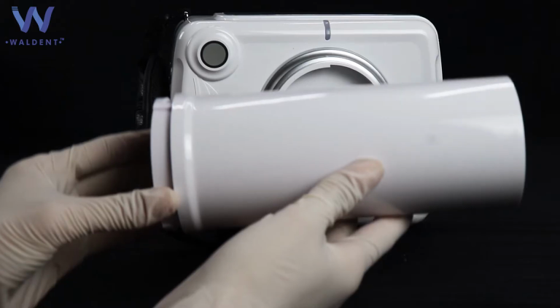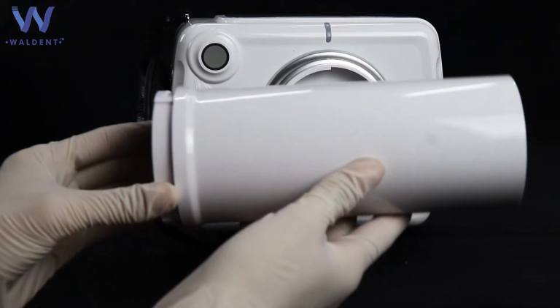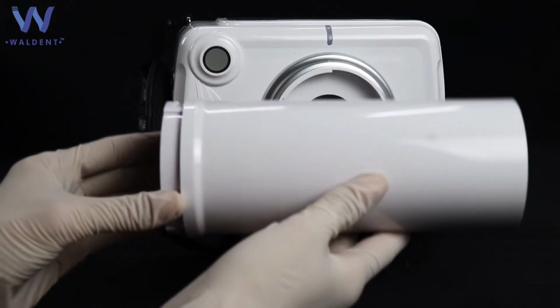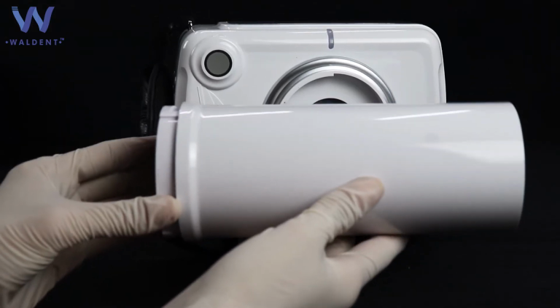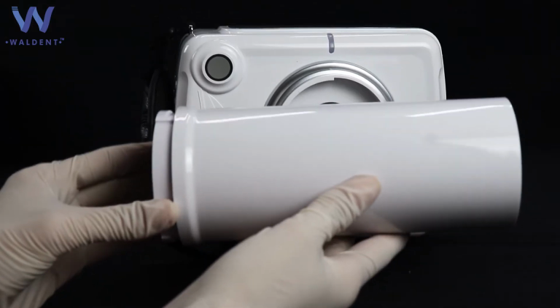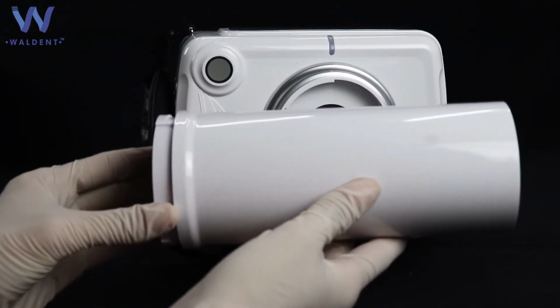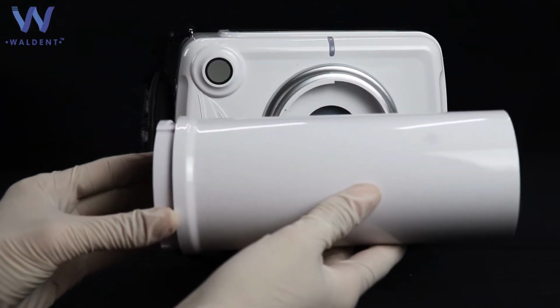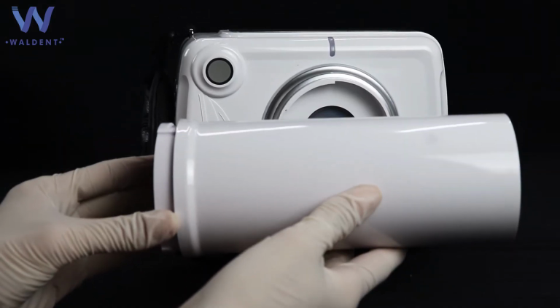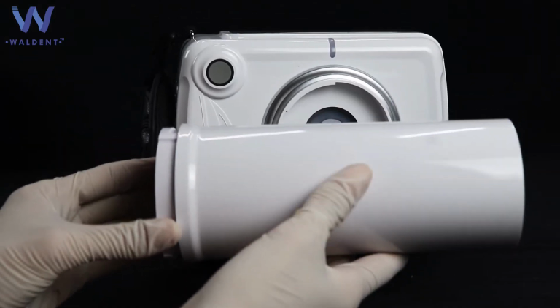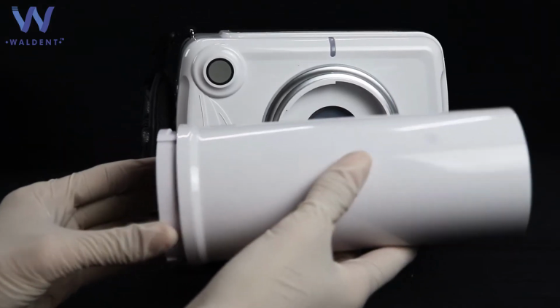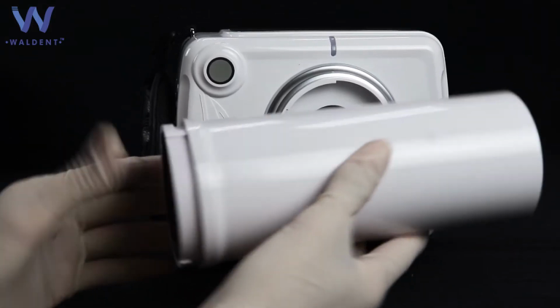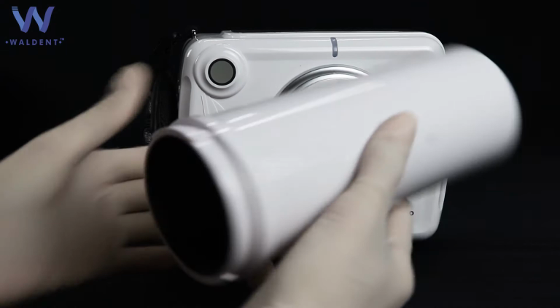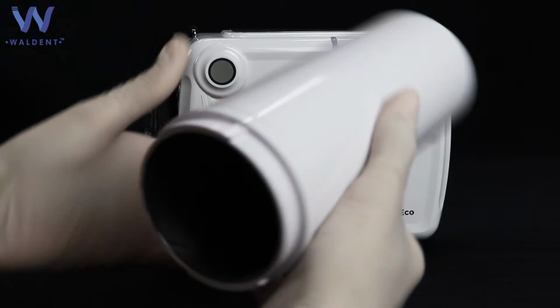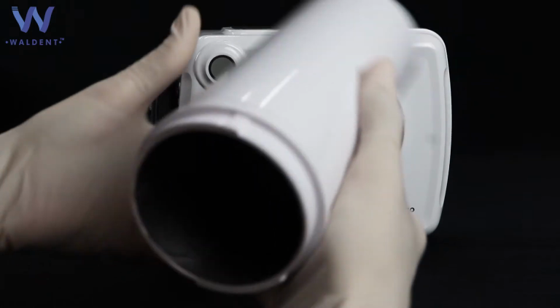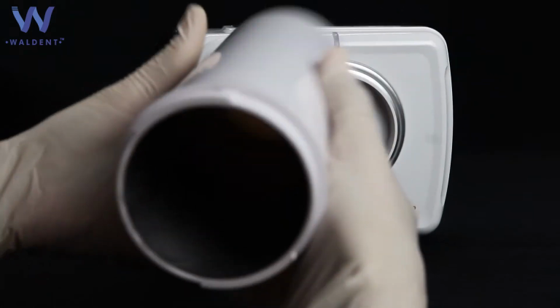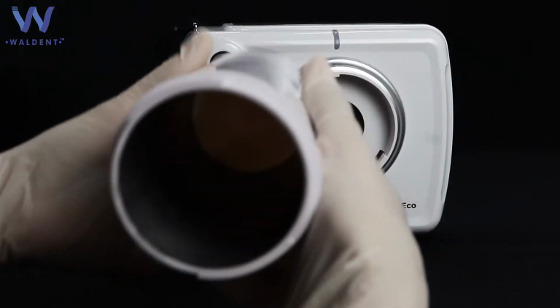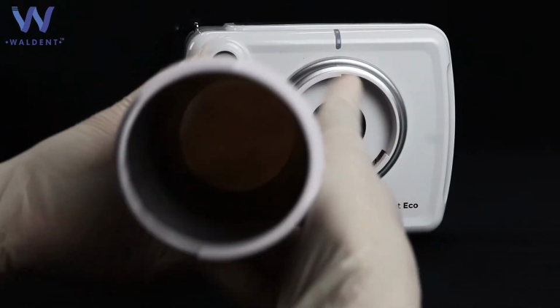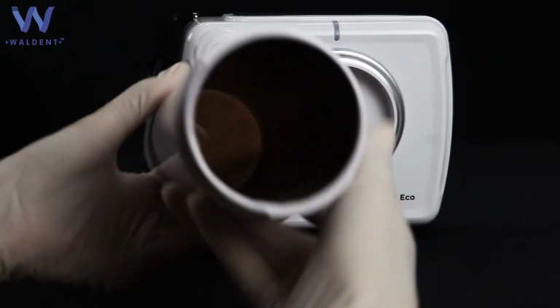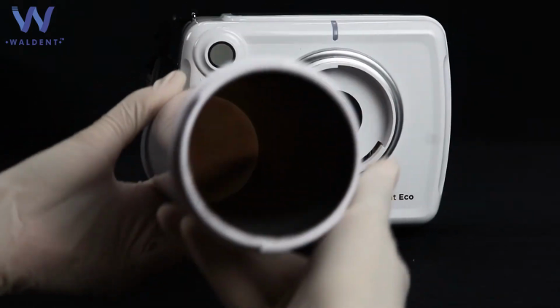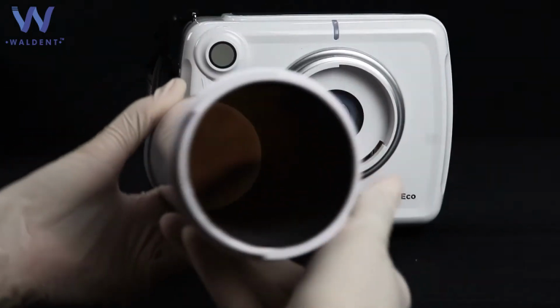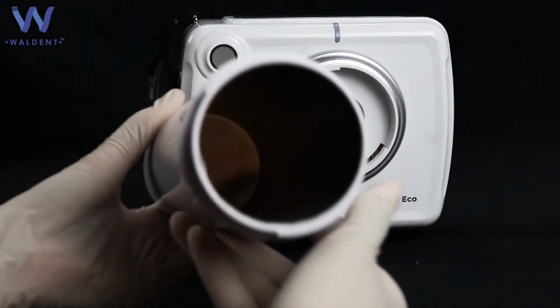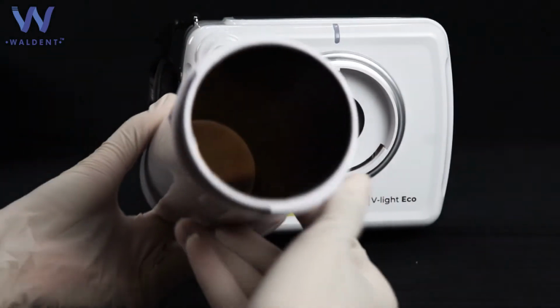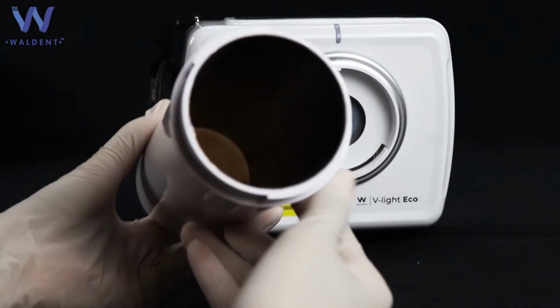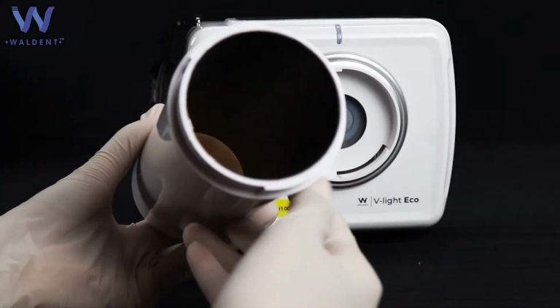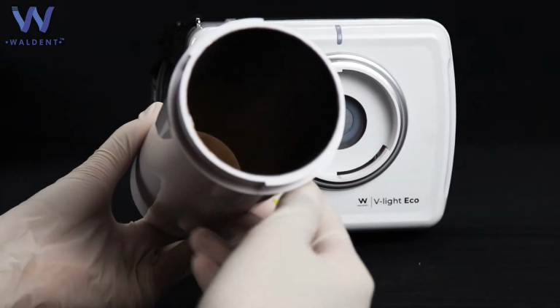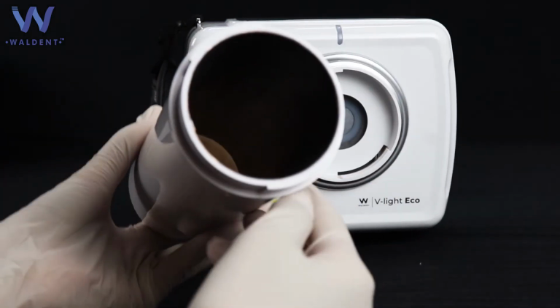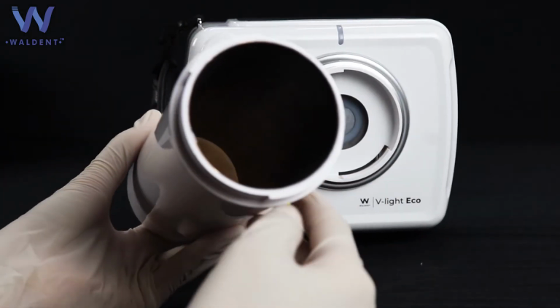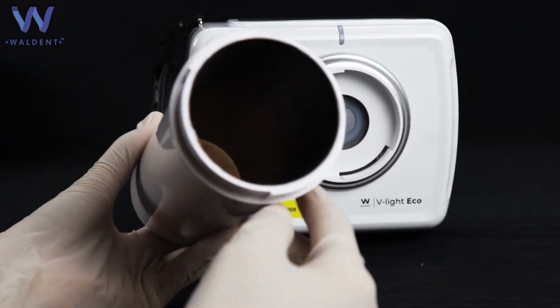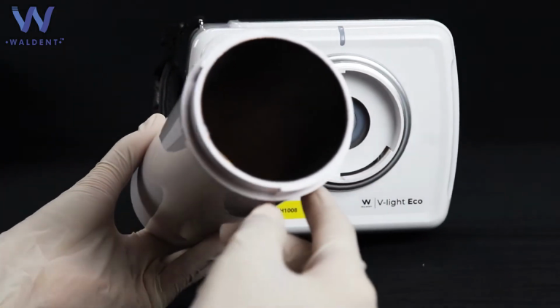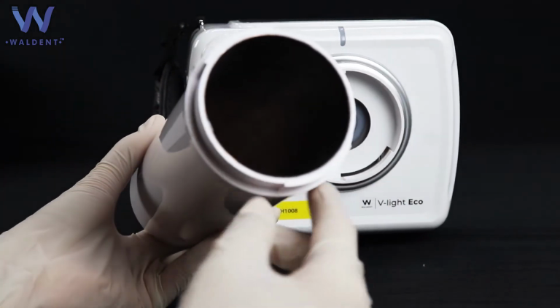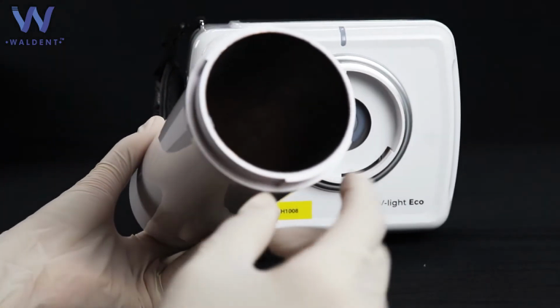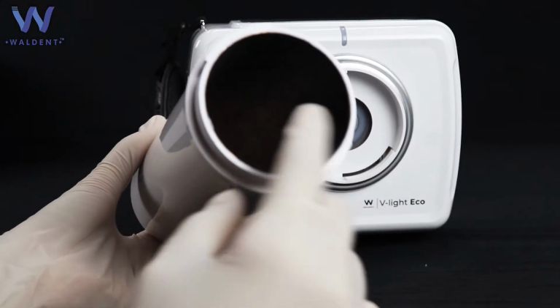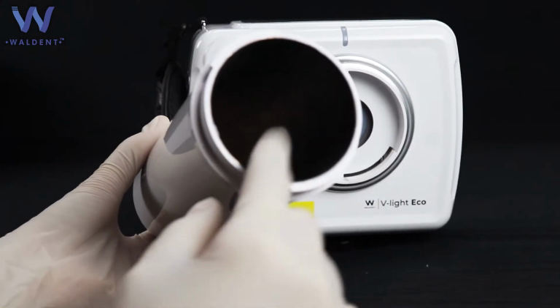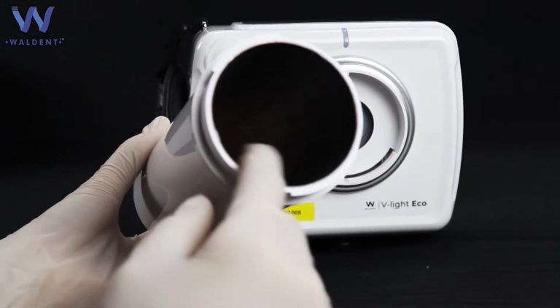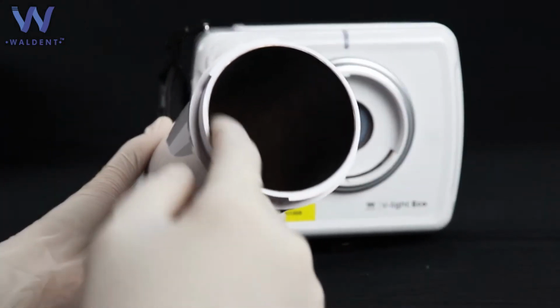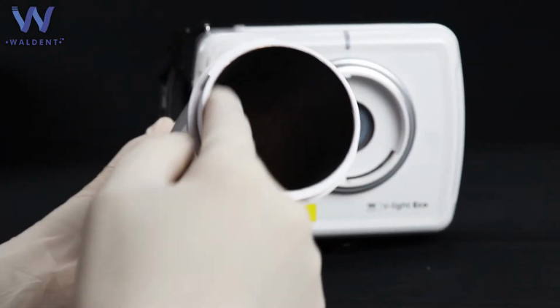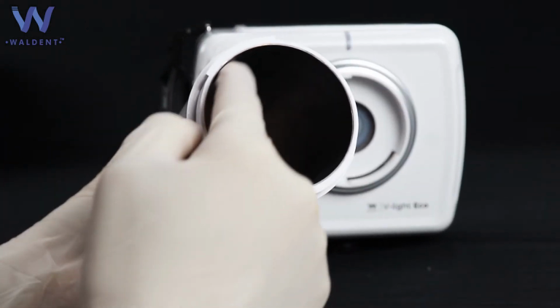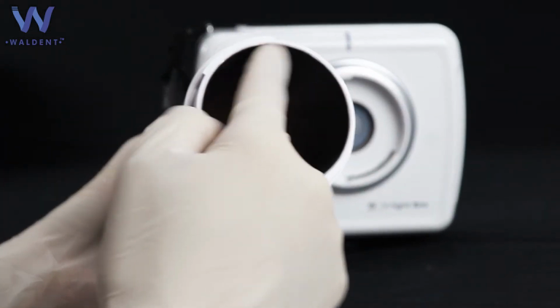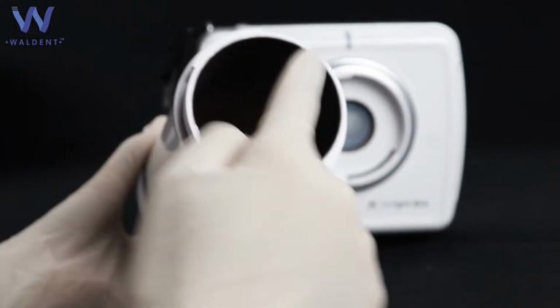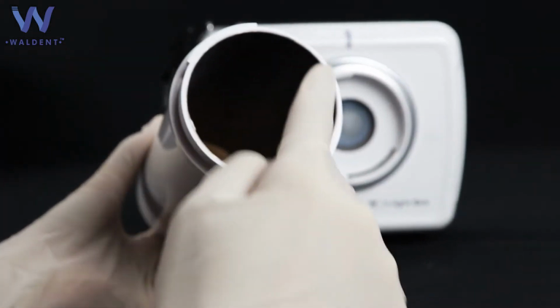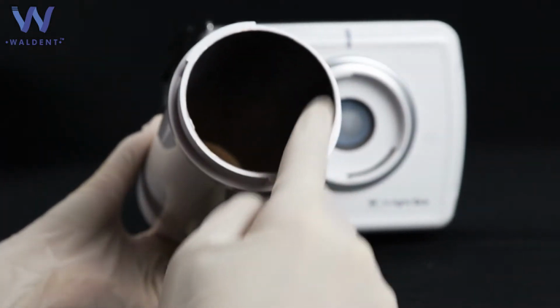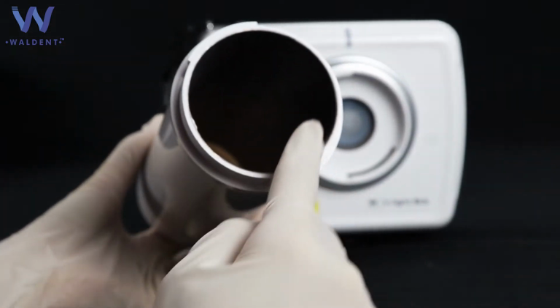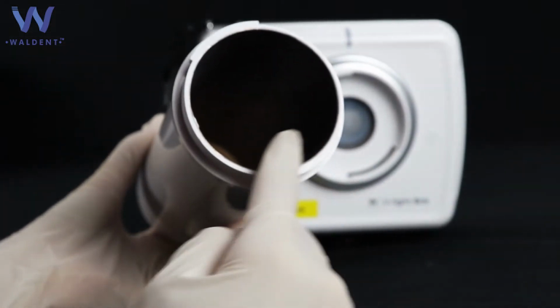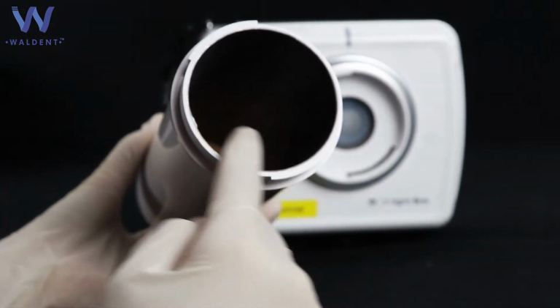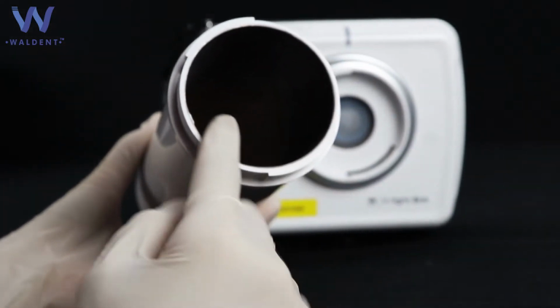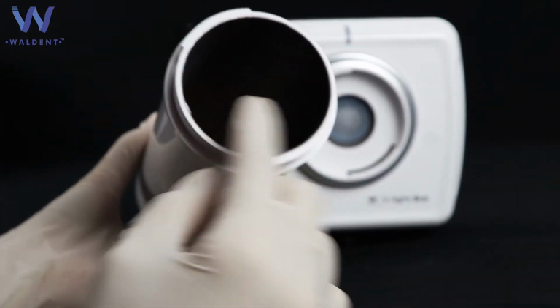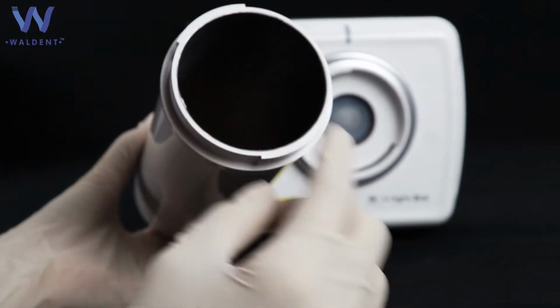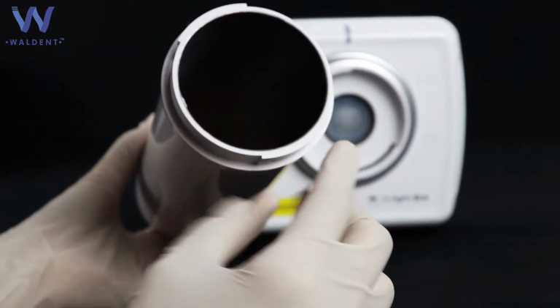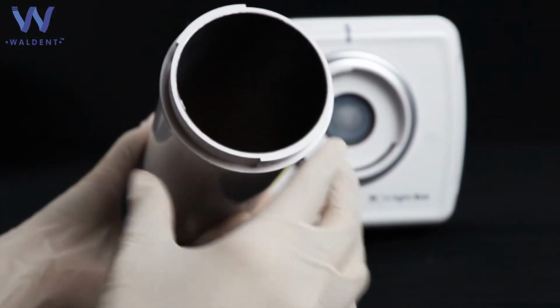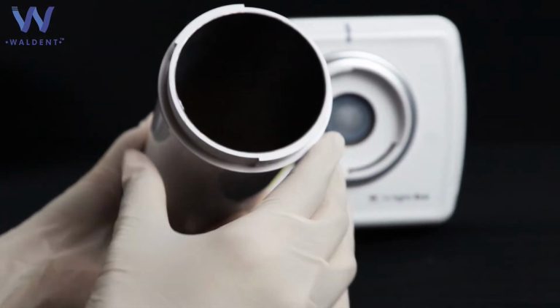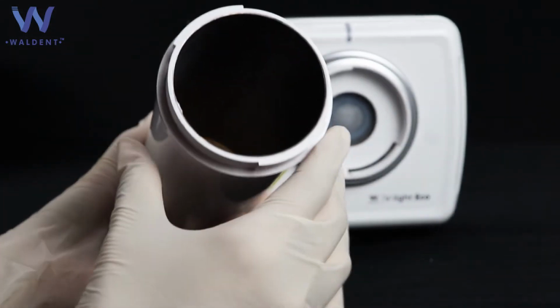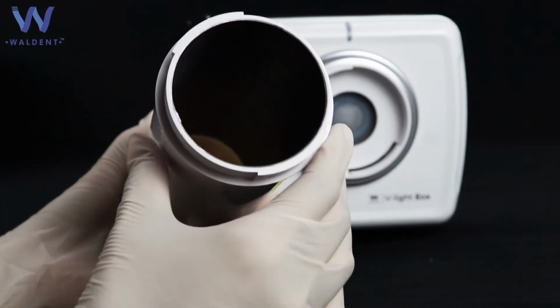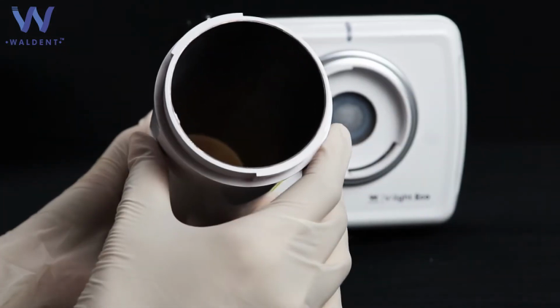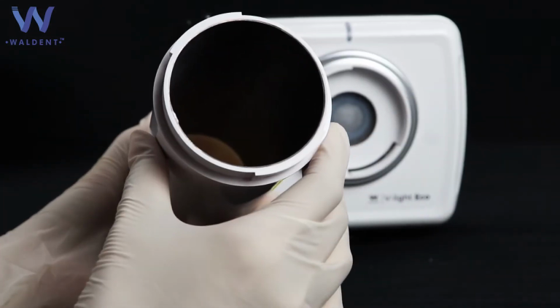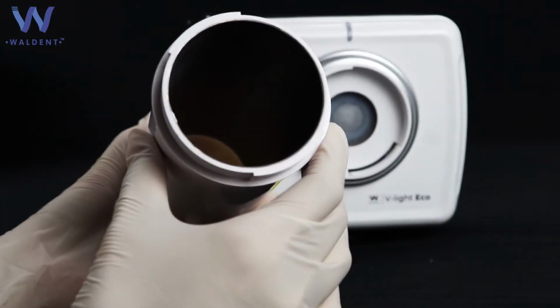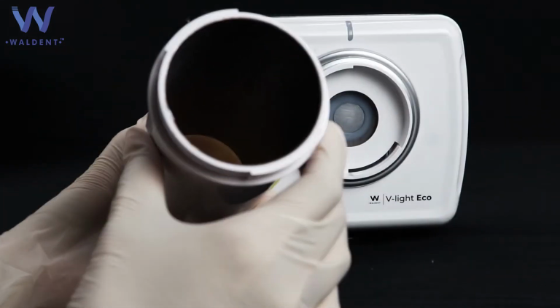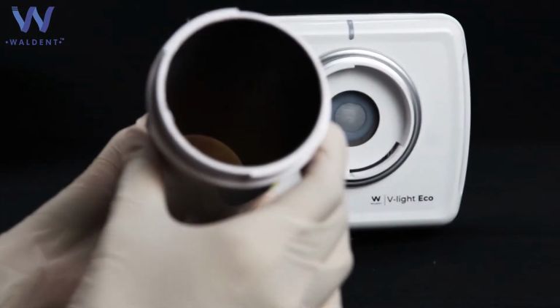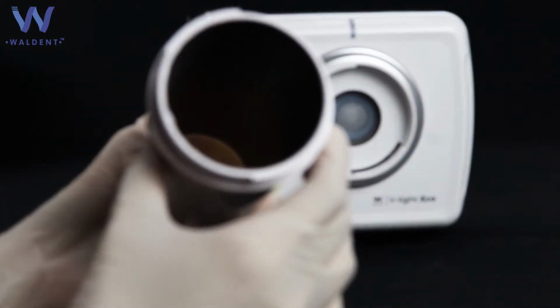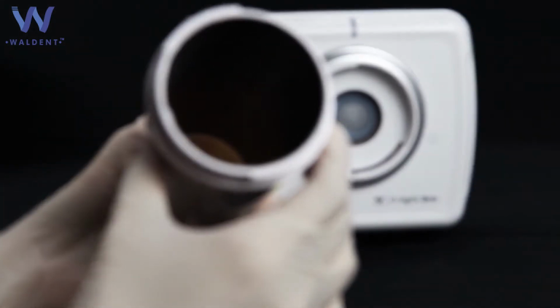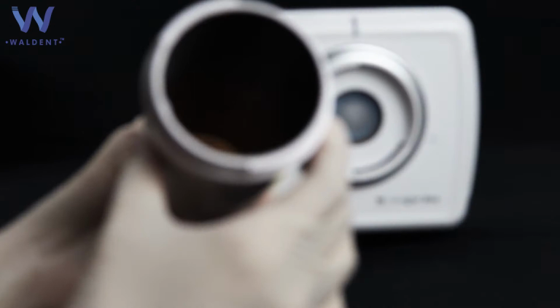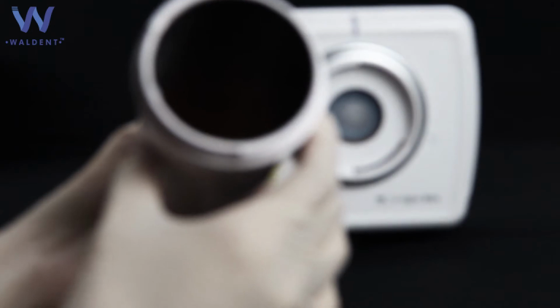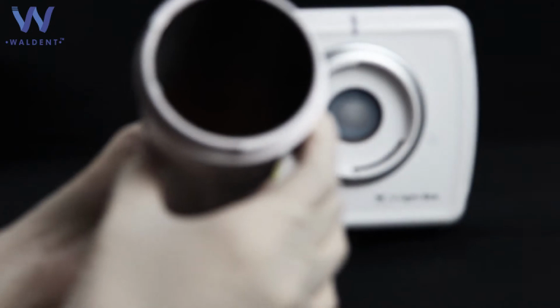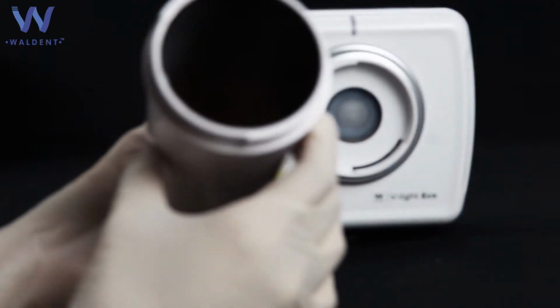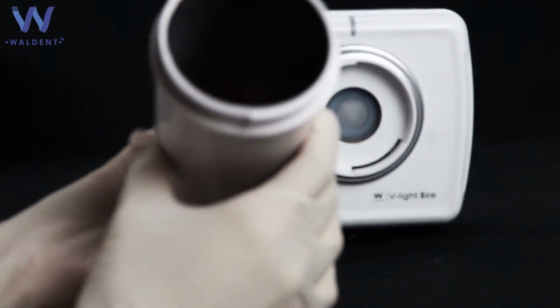This is the X-Ray cone. The inside of the X-Ray cone is made with LED to prevent the user from excess exposure.